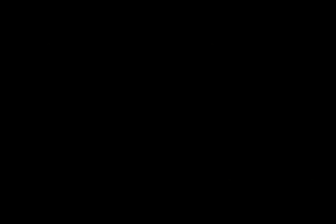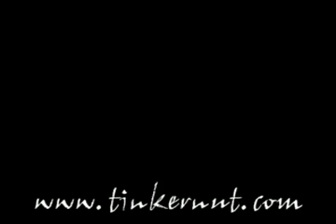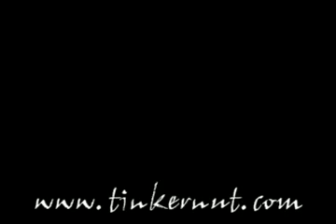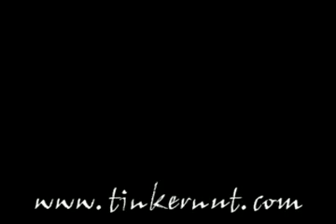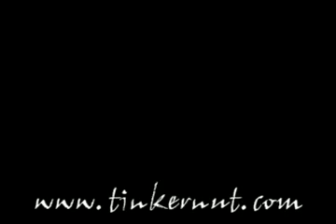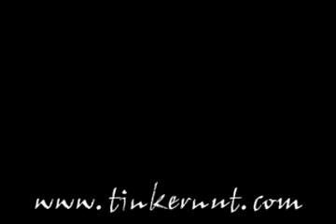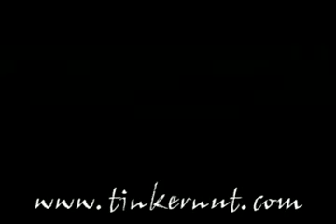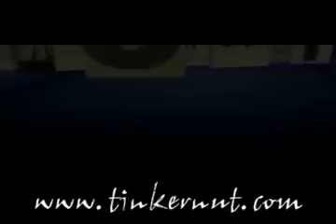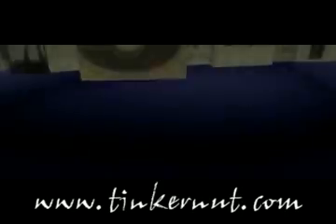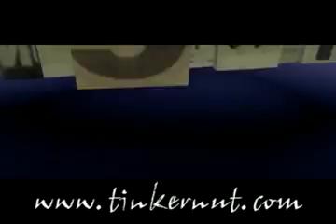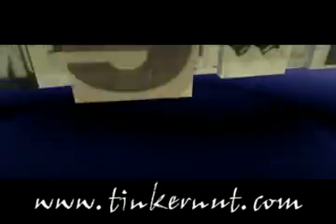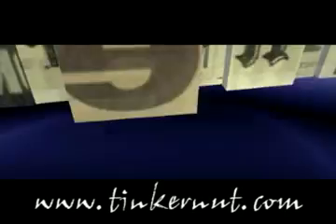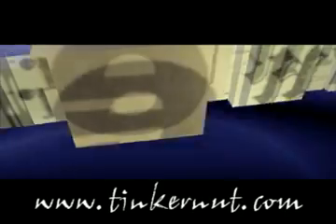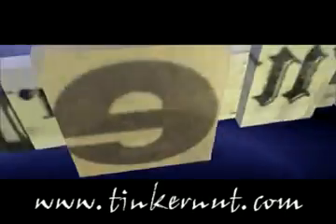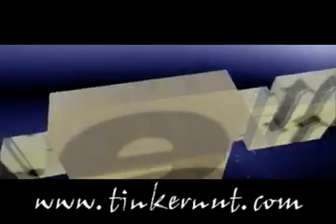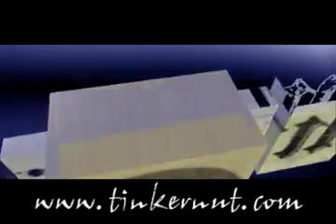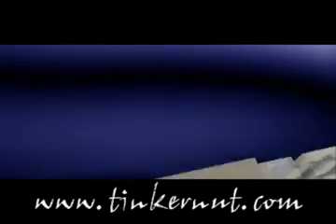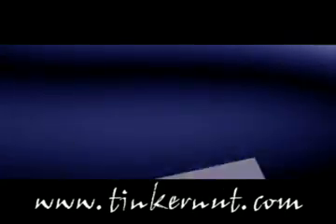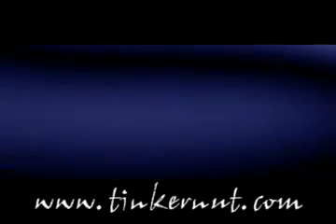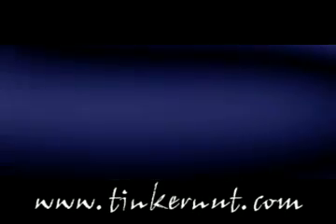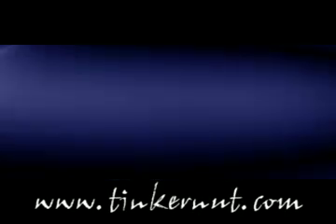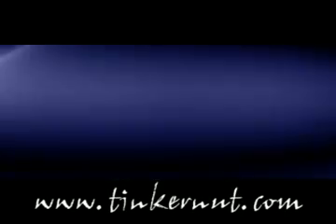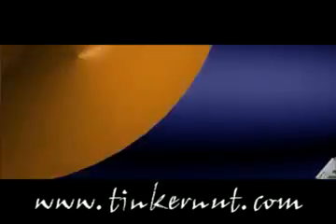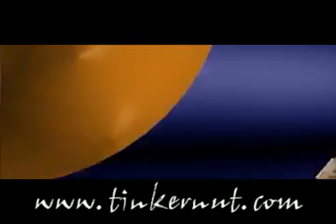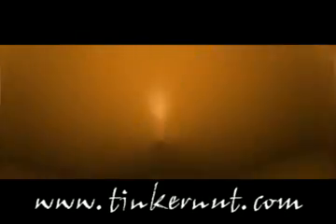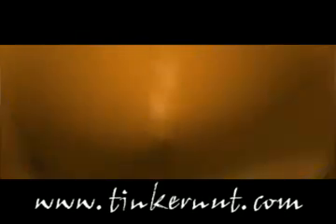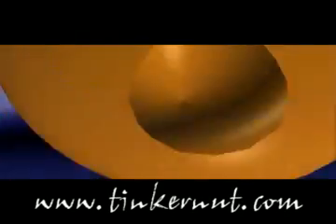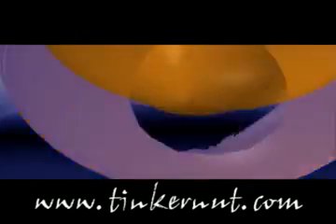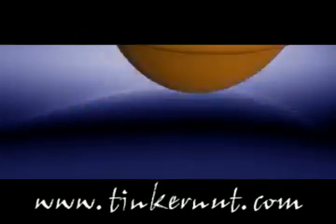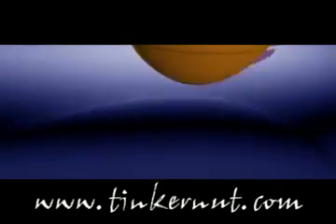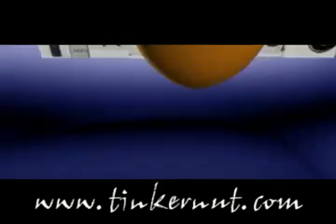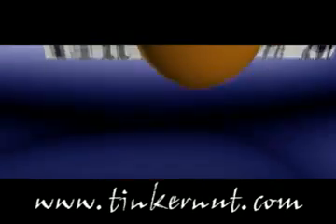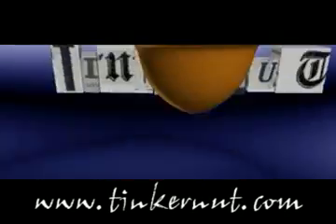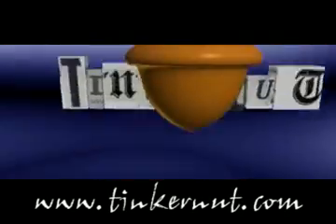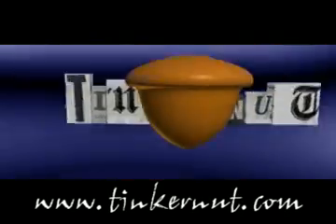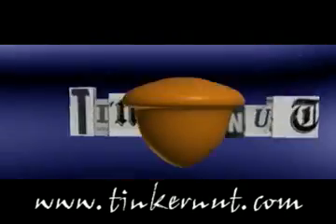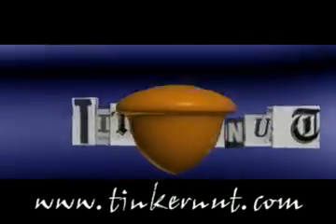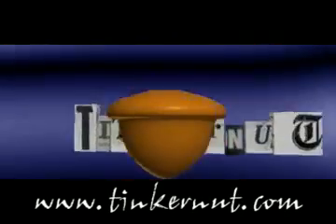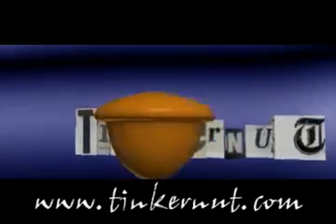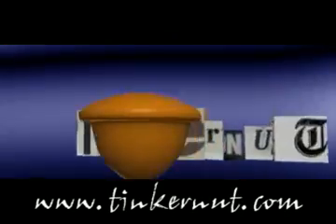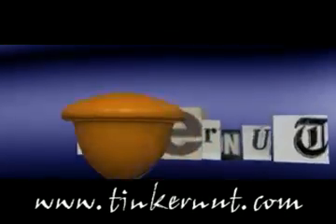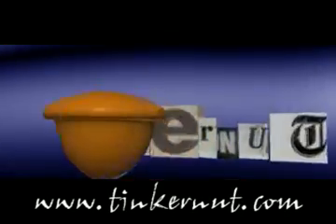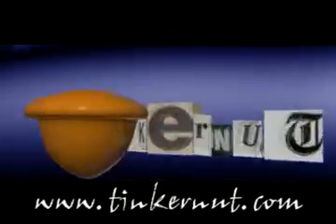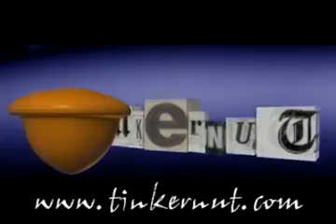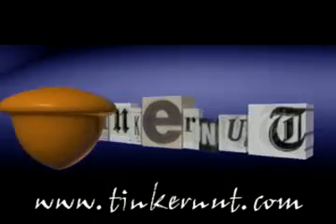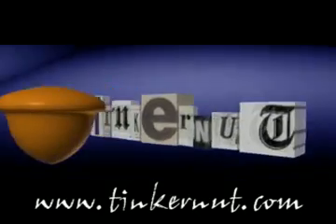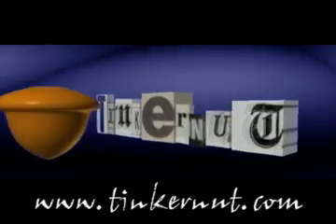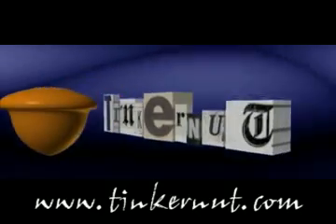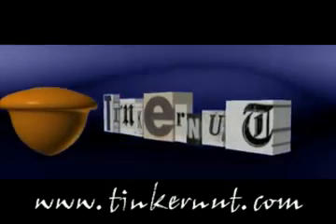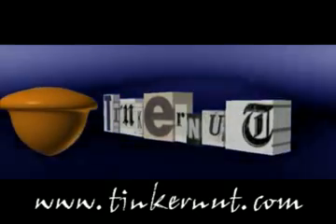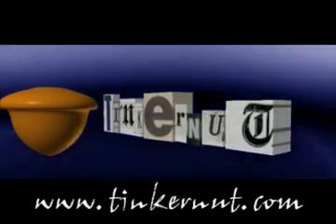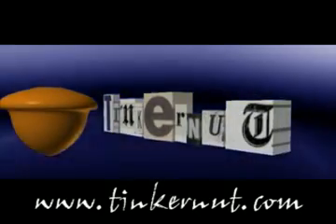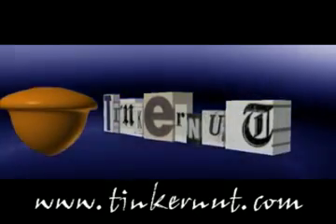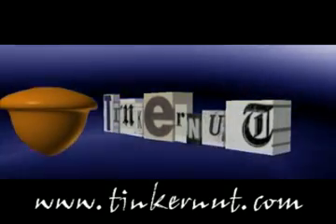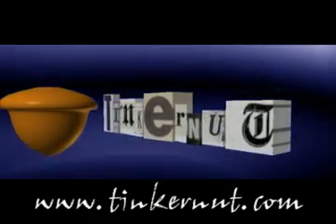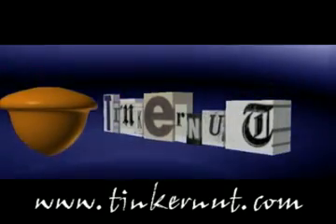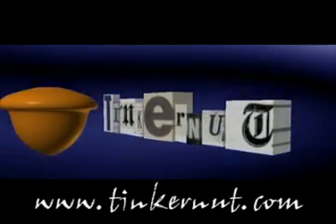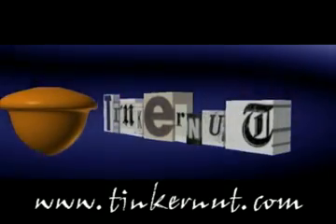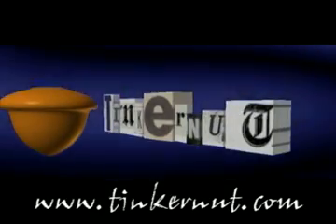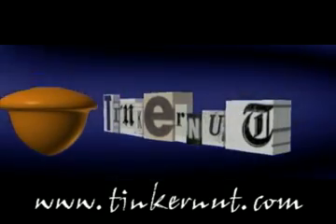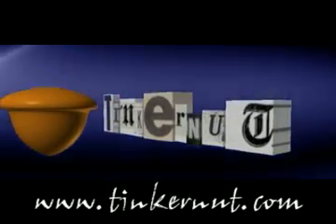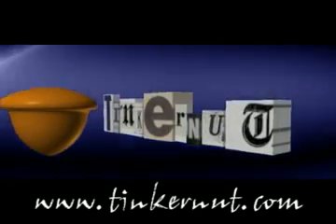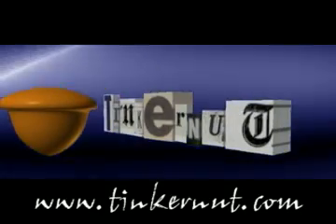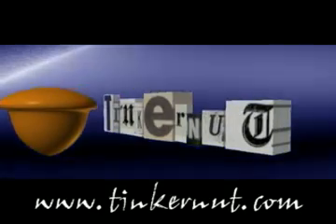Welcome to Tinkernut.com's videocast. In this video, I'll show you how to make an air conditioner for under $40.